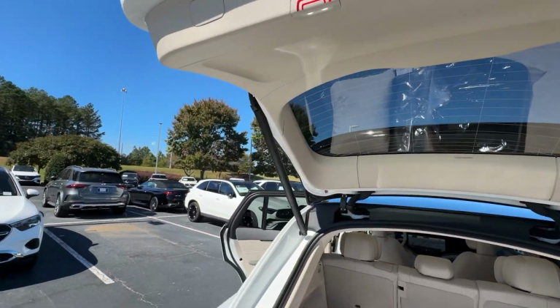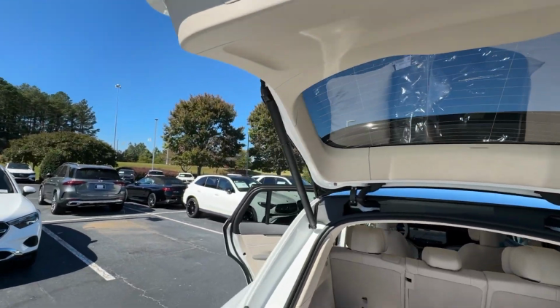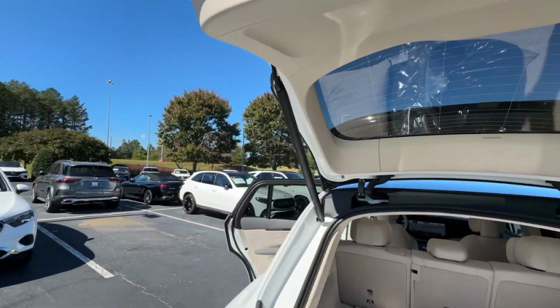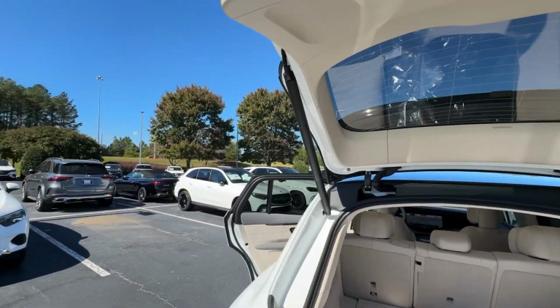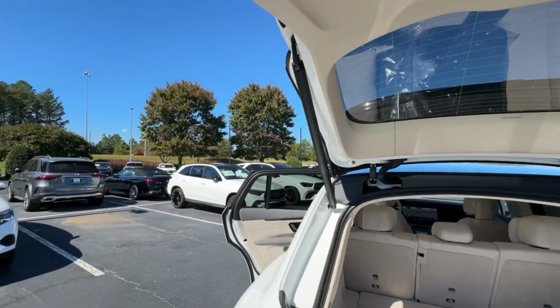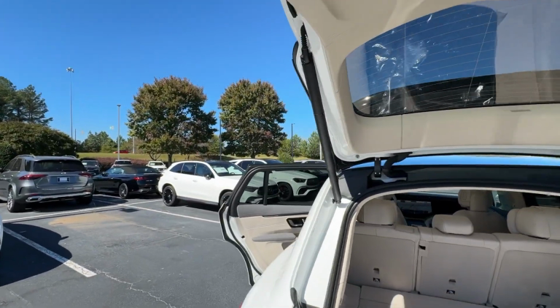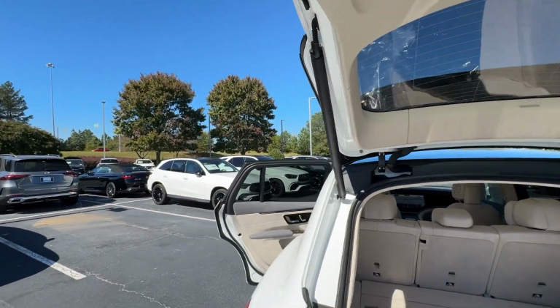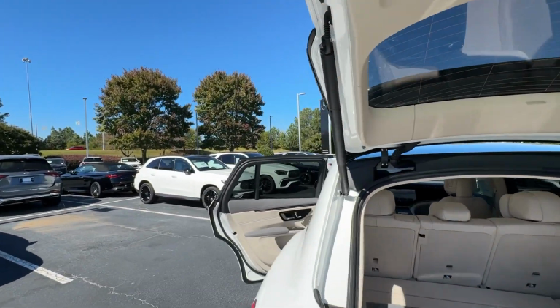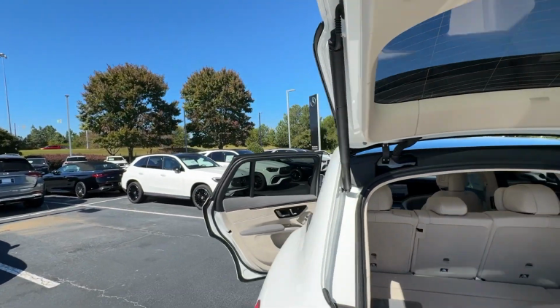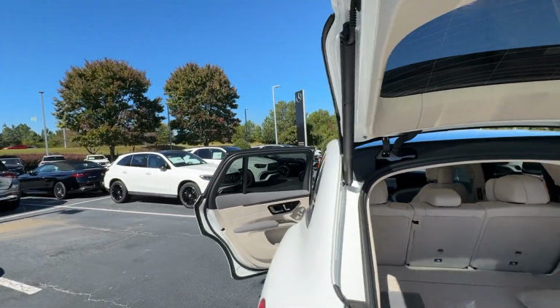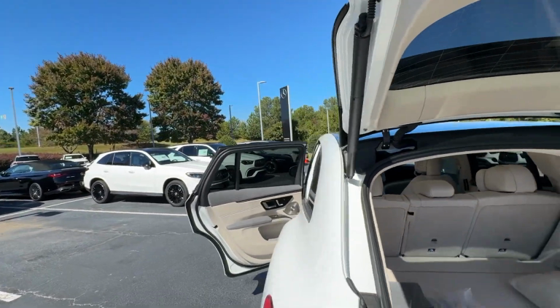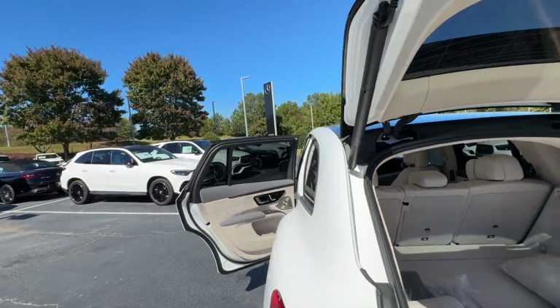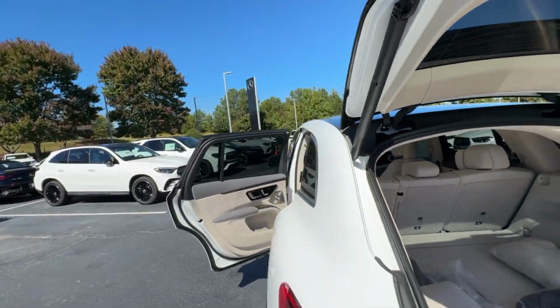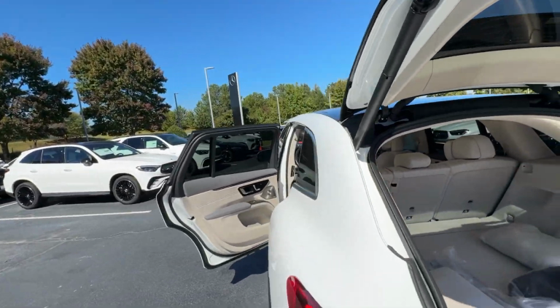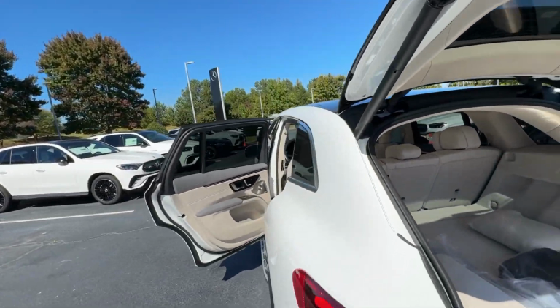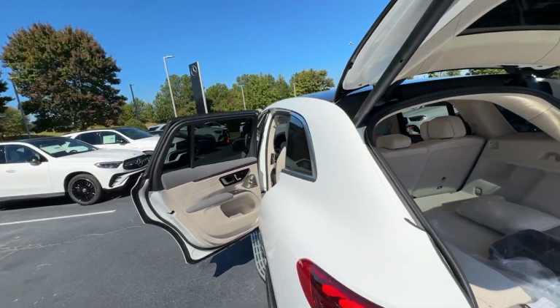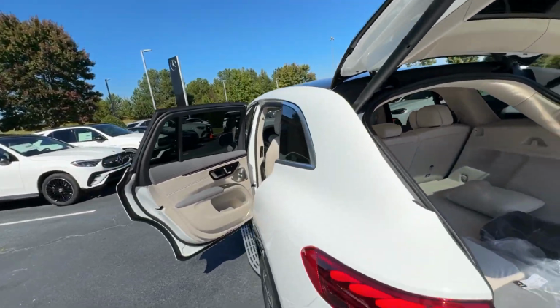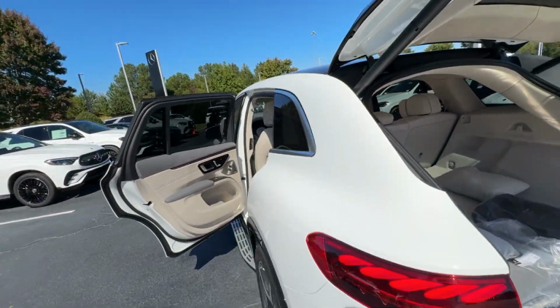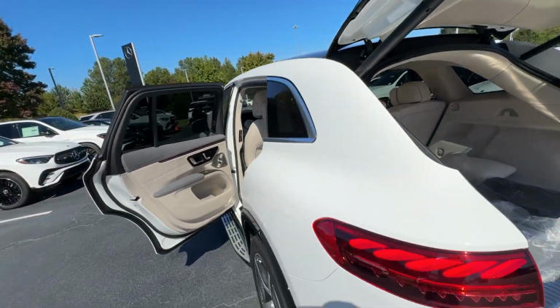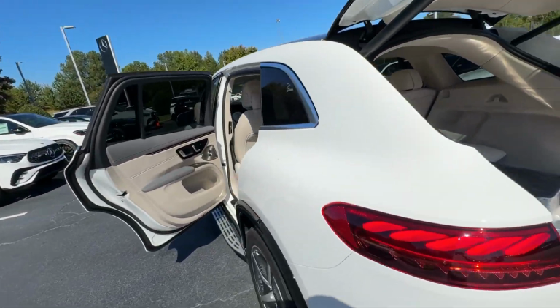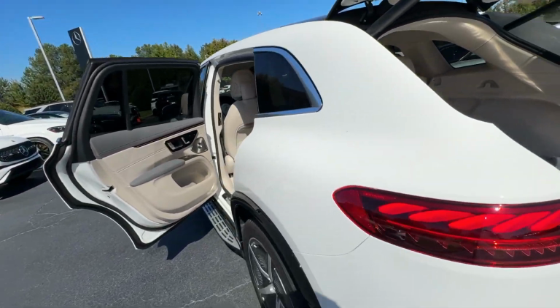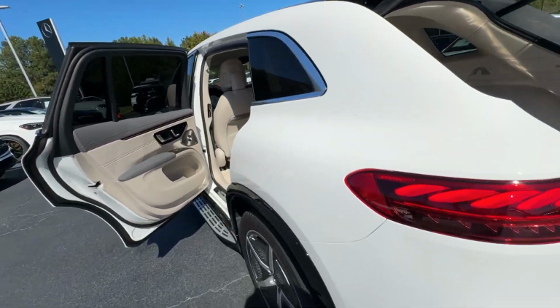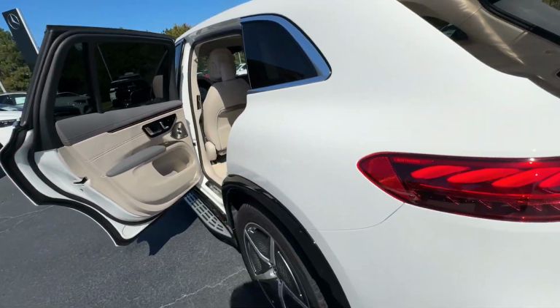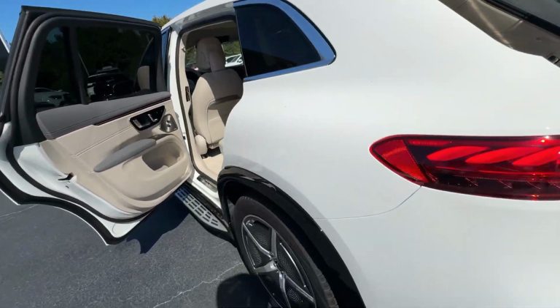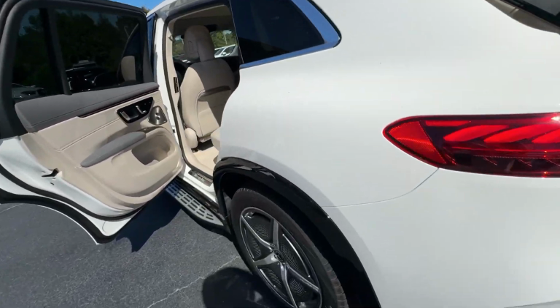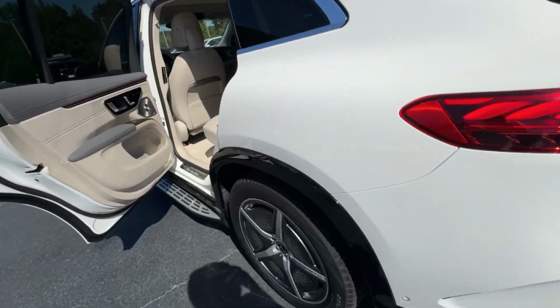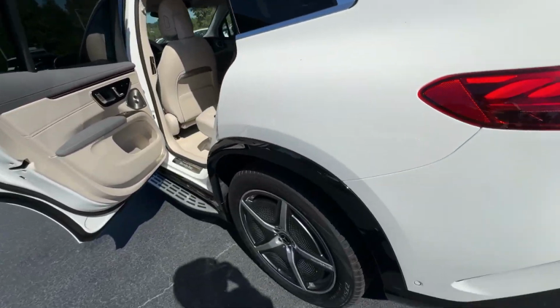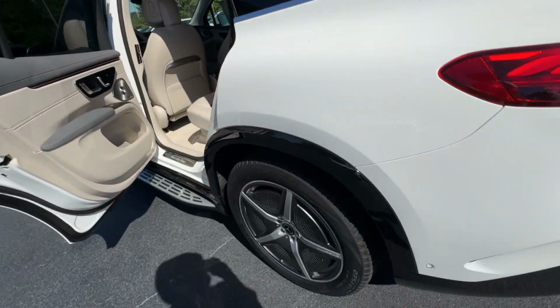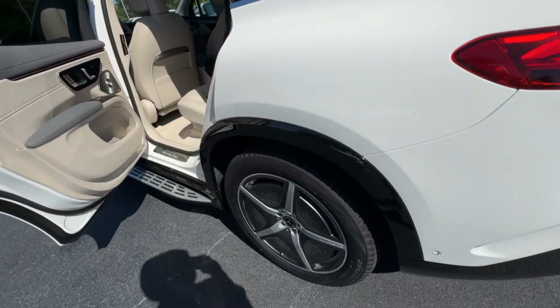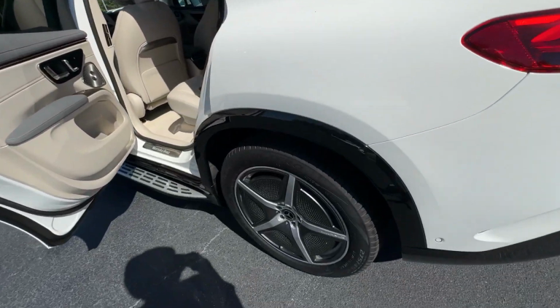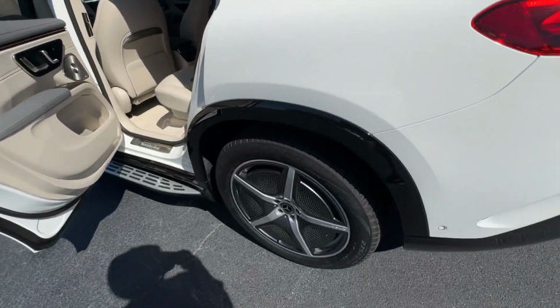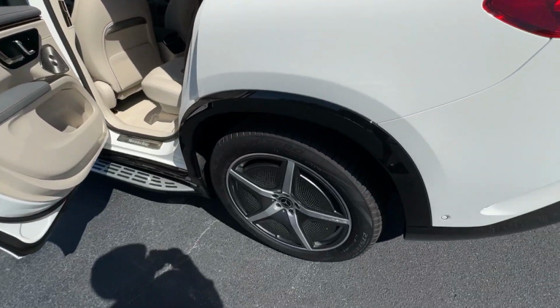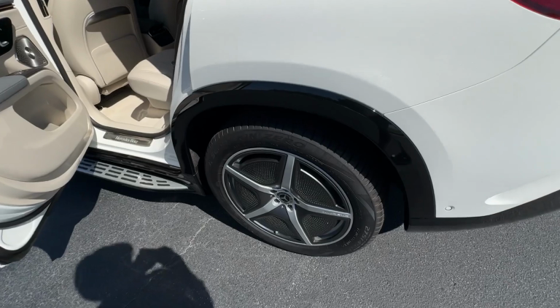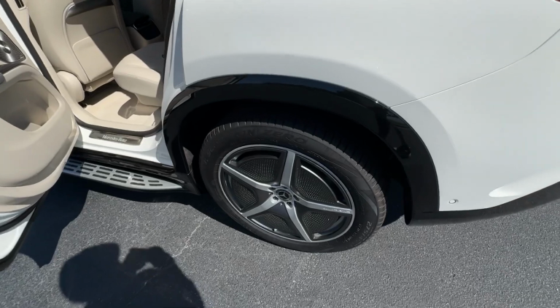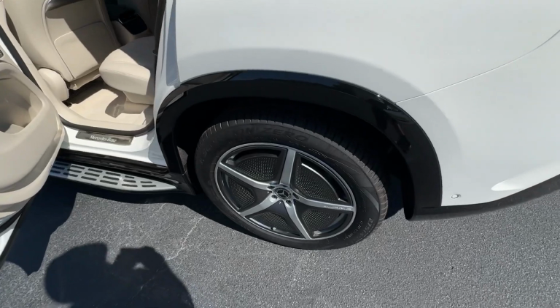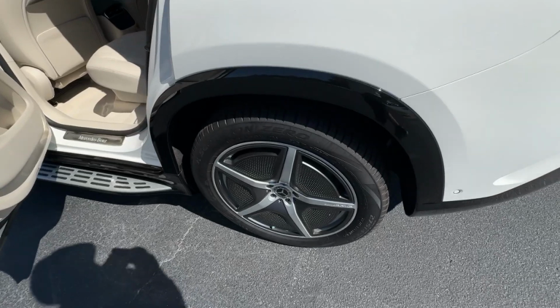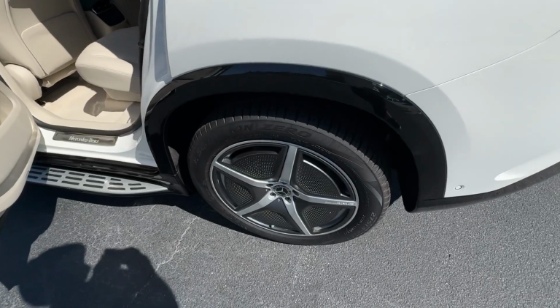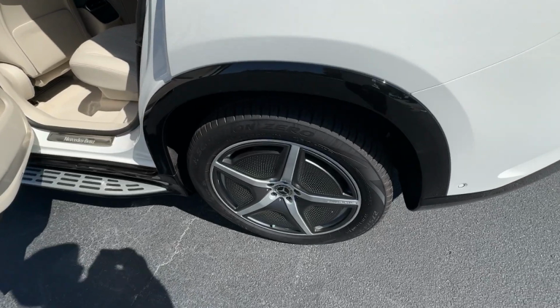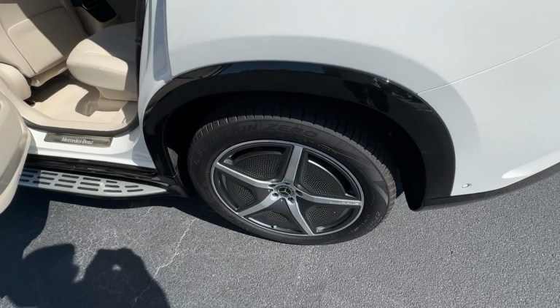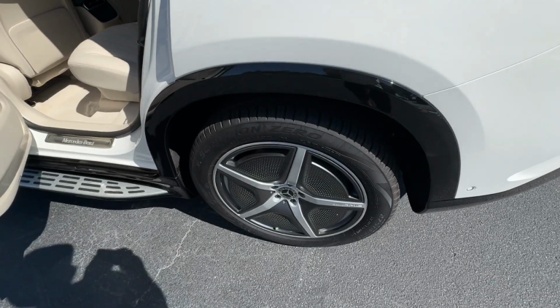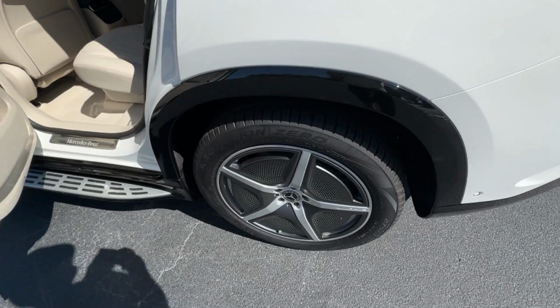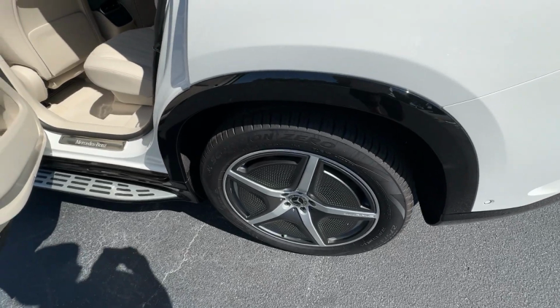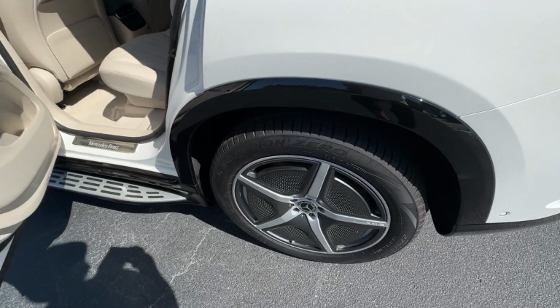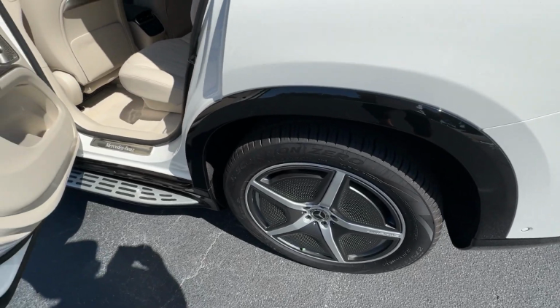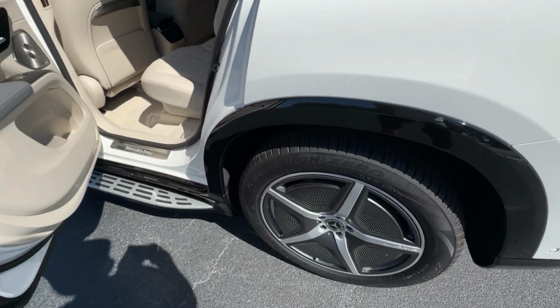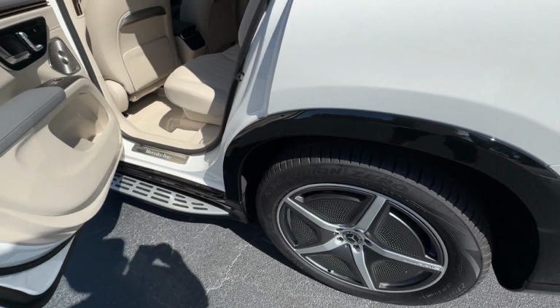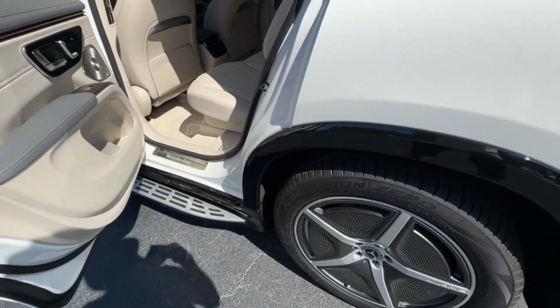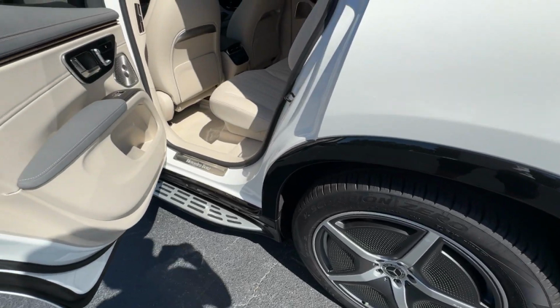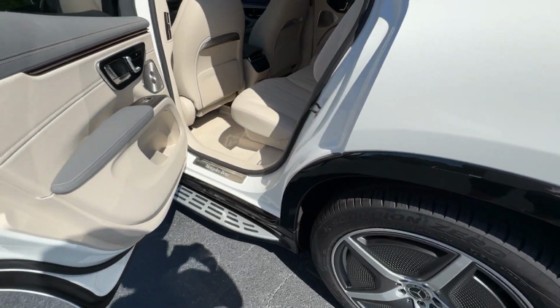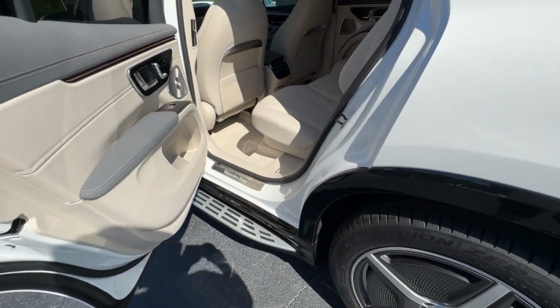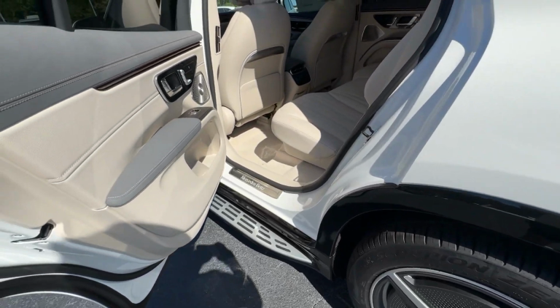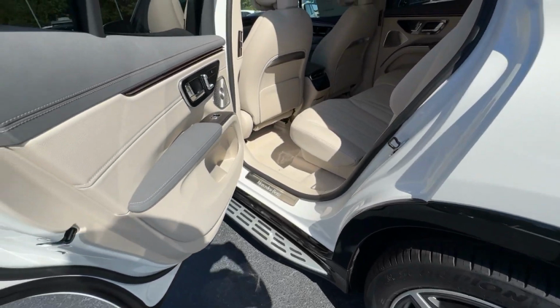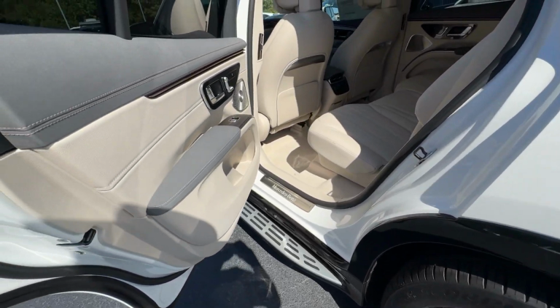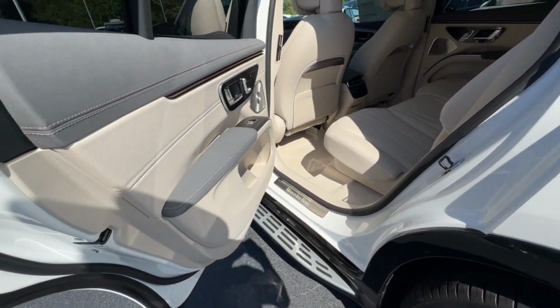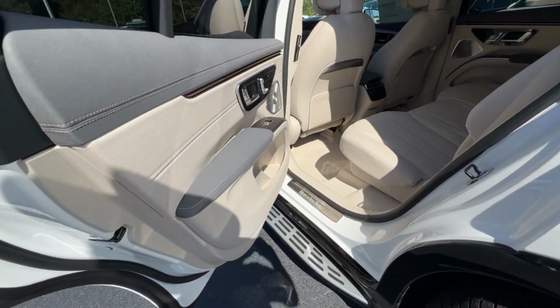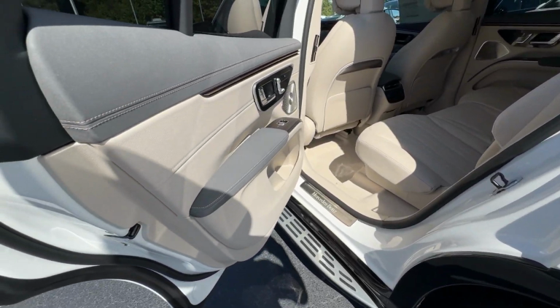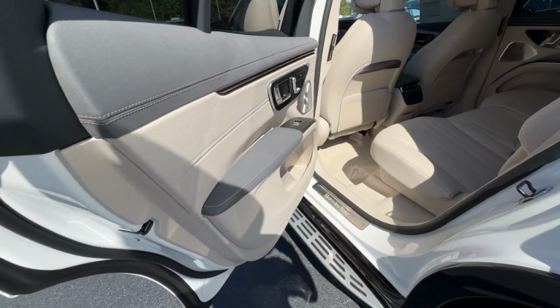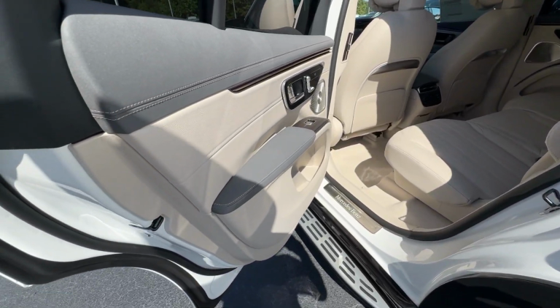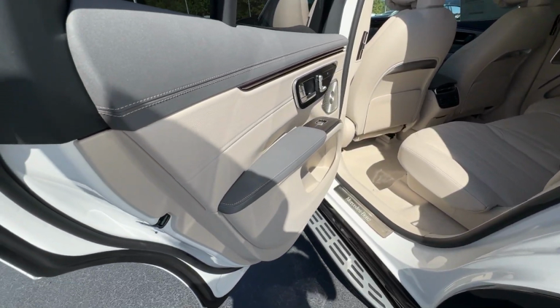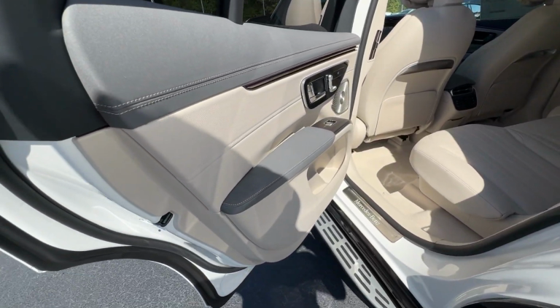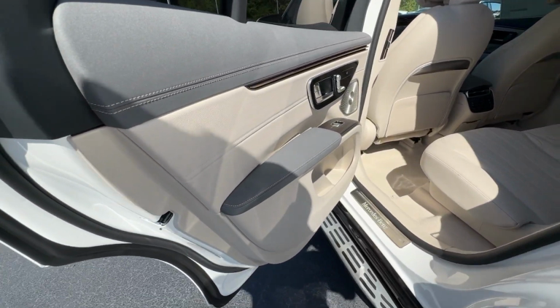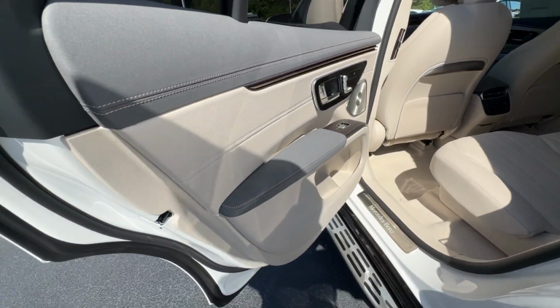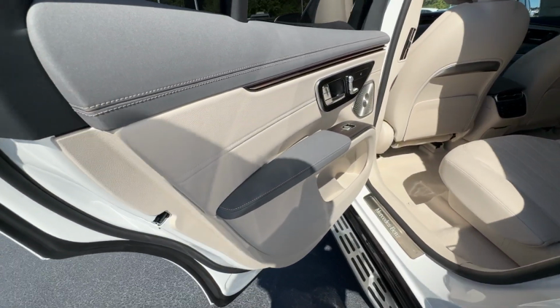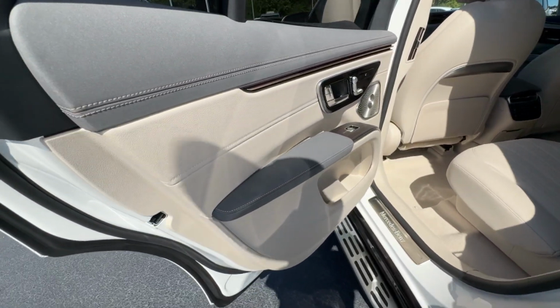Premium sound system, backup camera, power lift gate, cooled front seats, and power passenger seat.